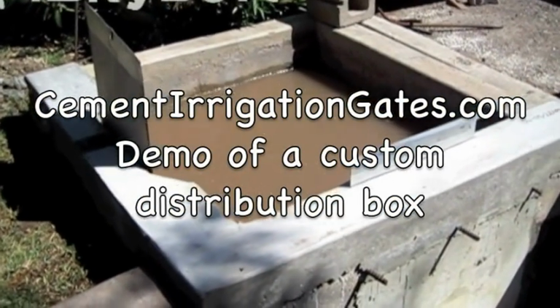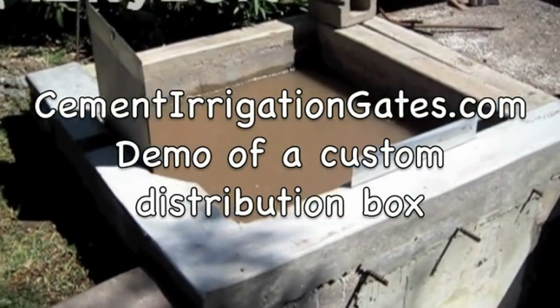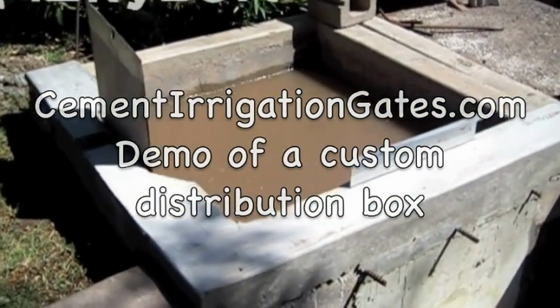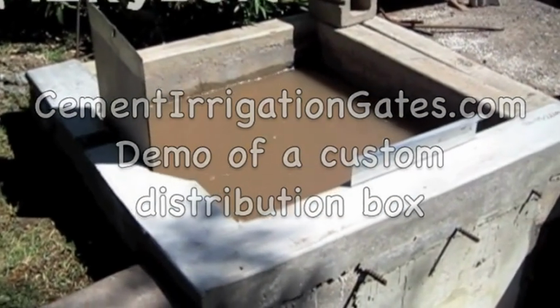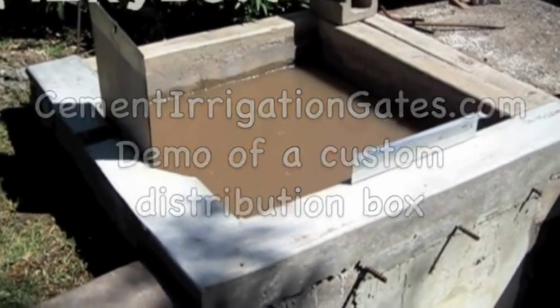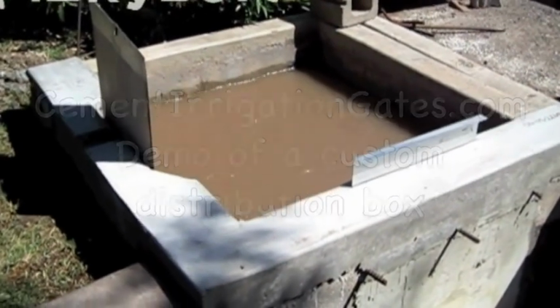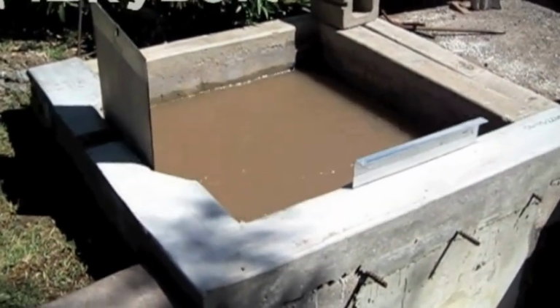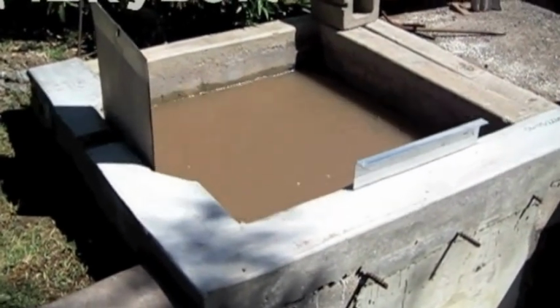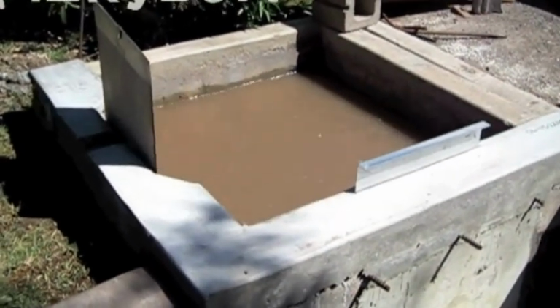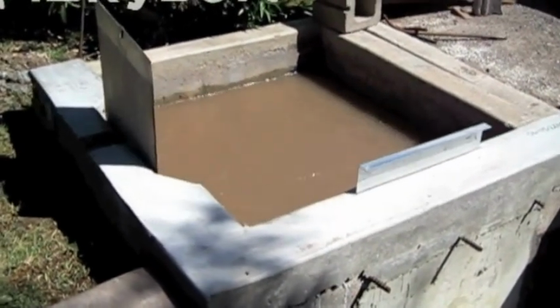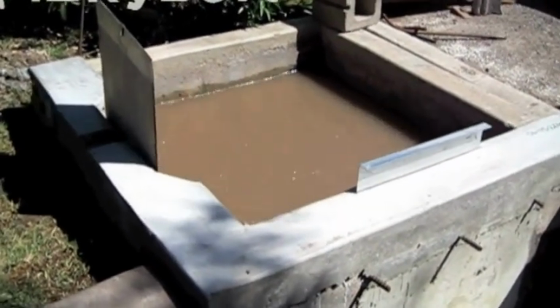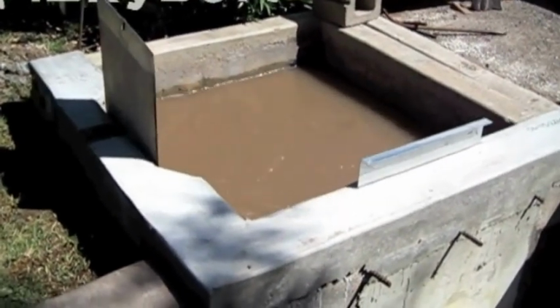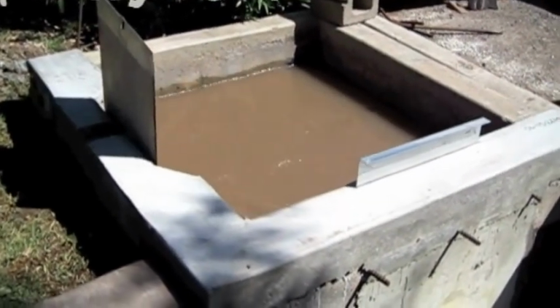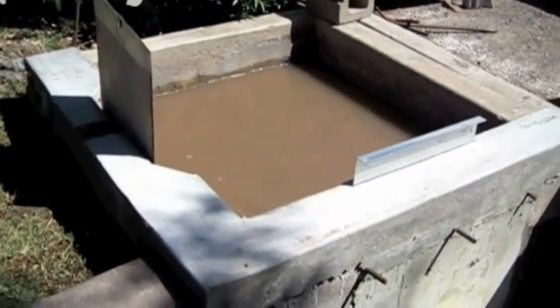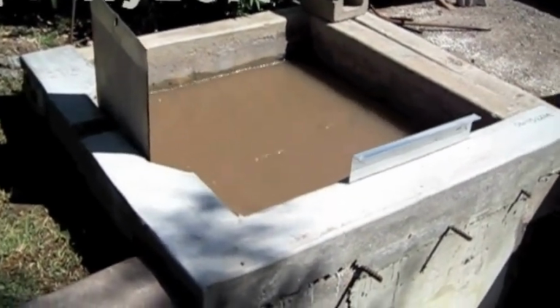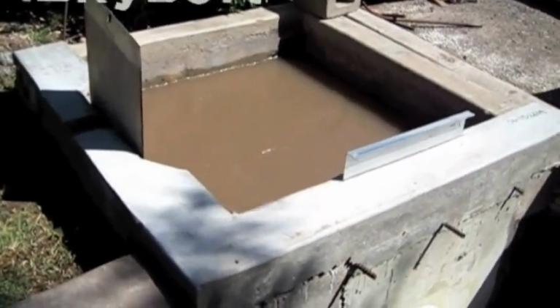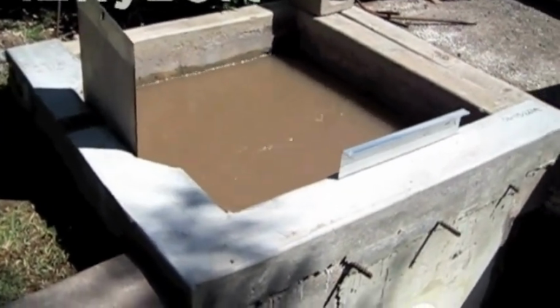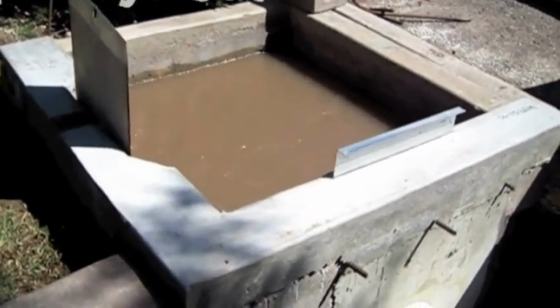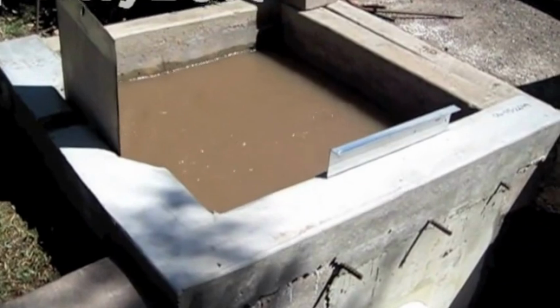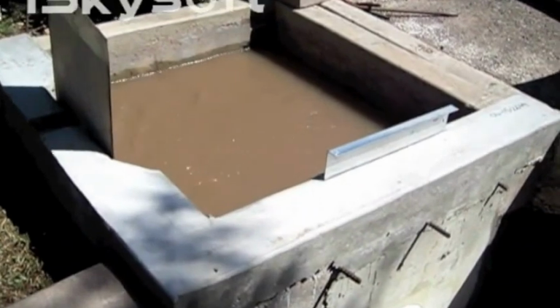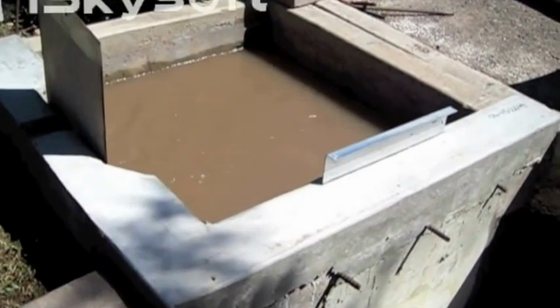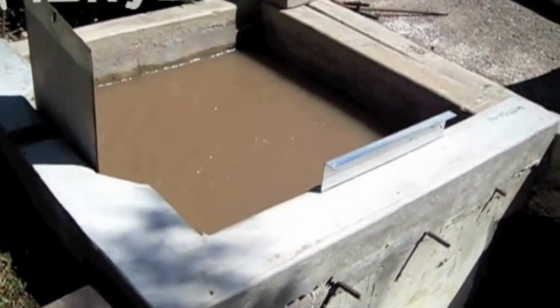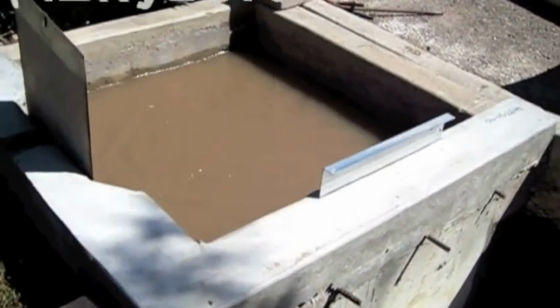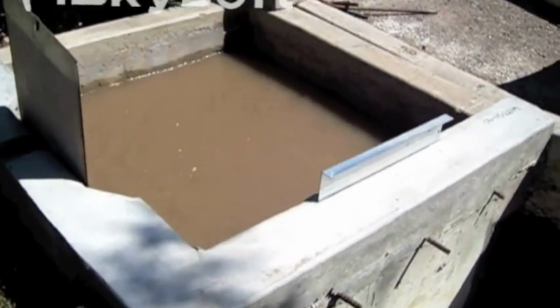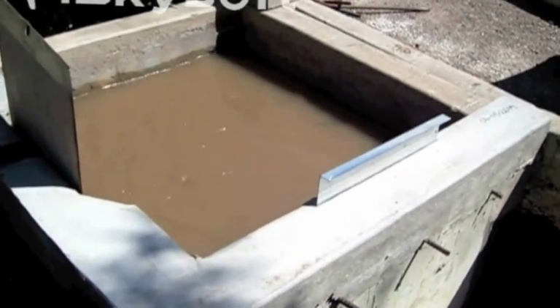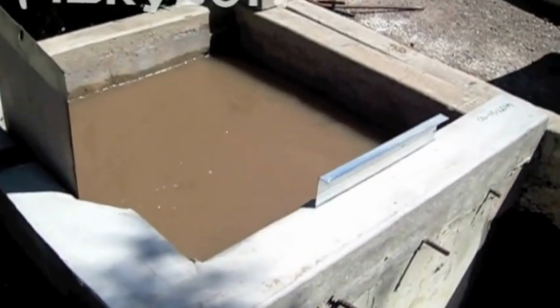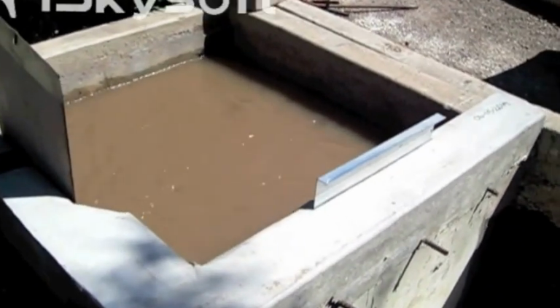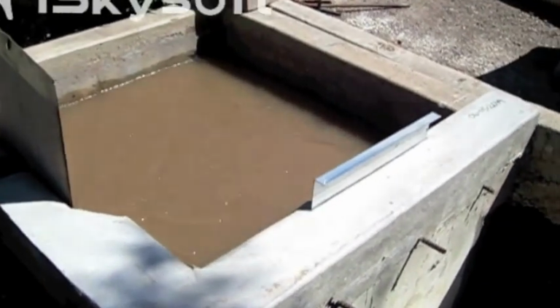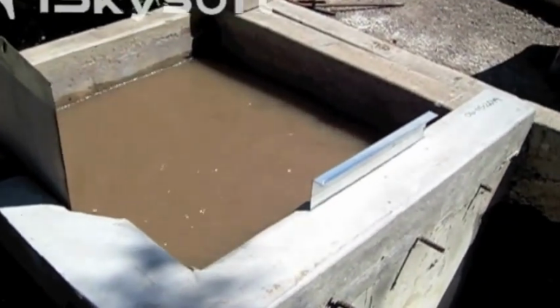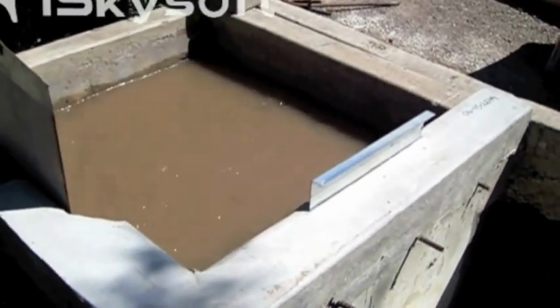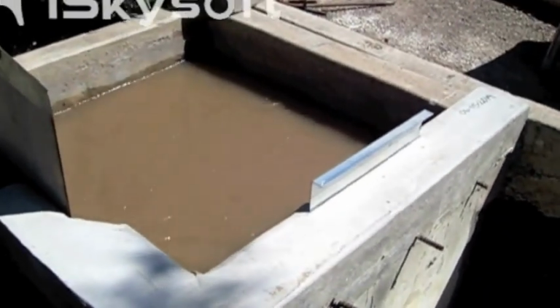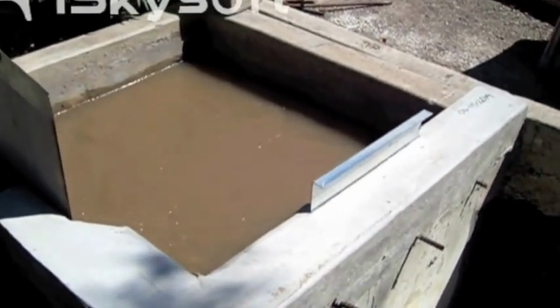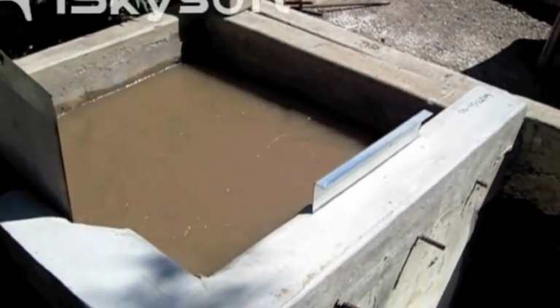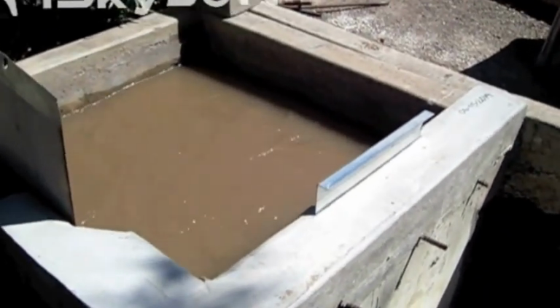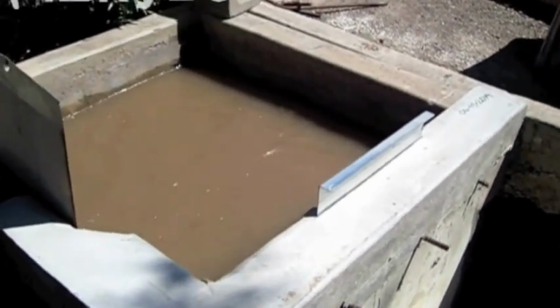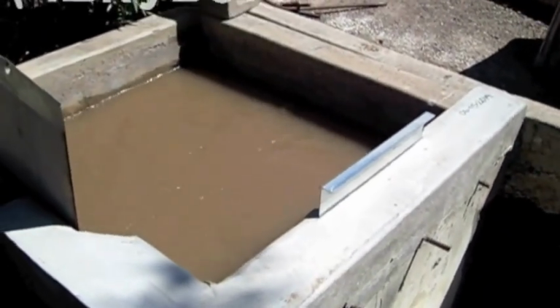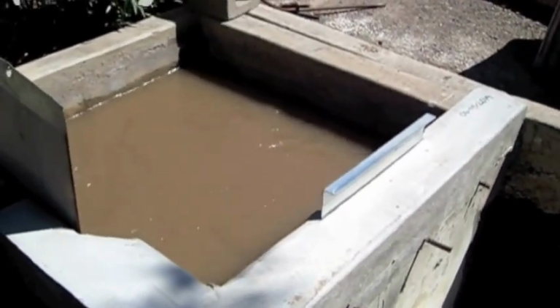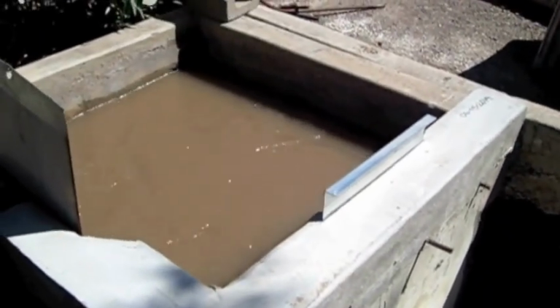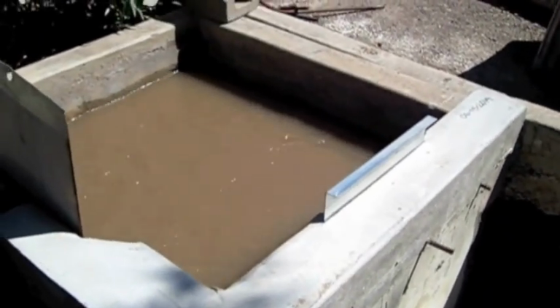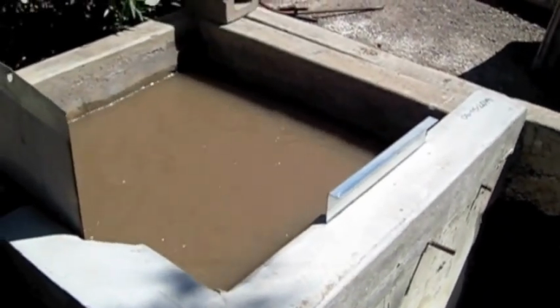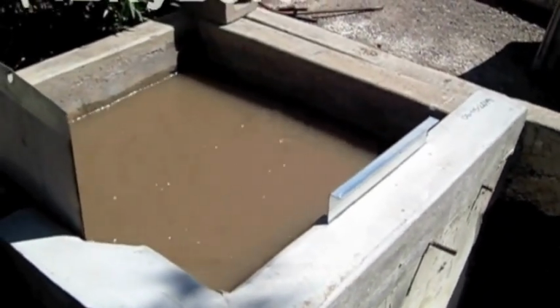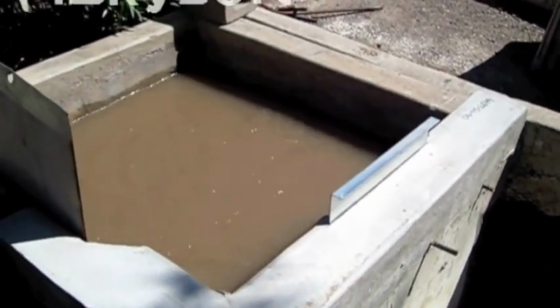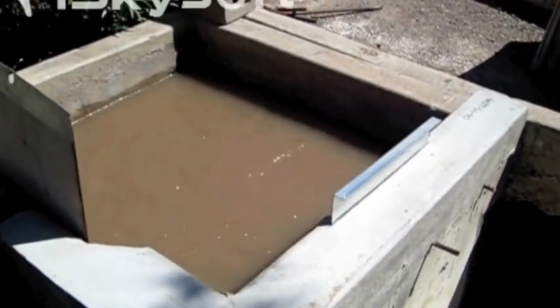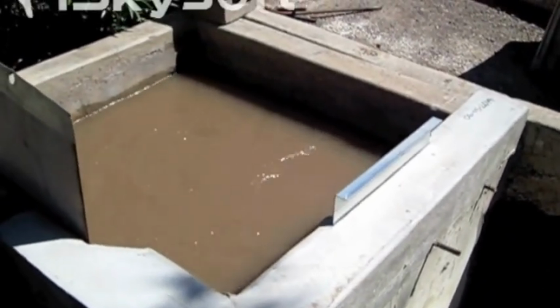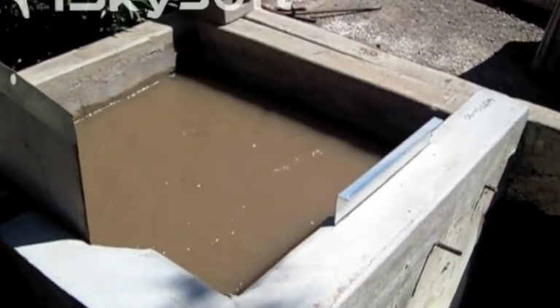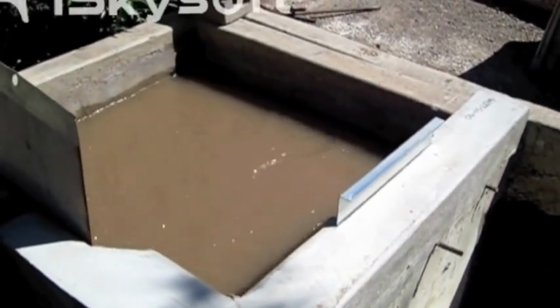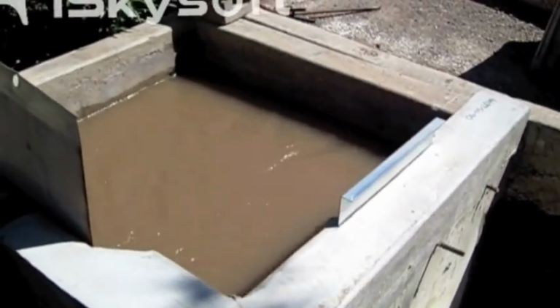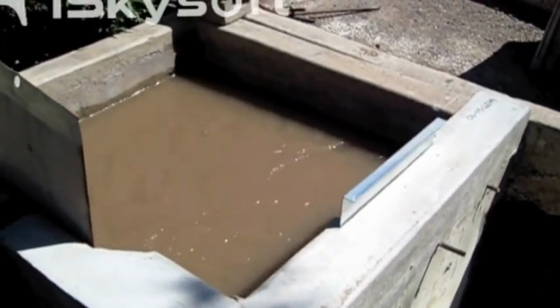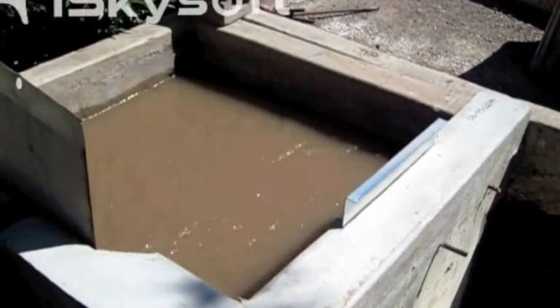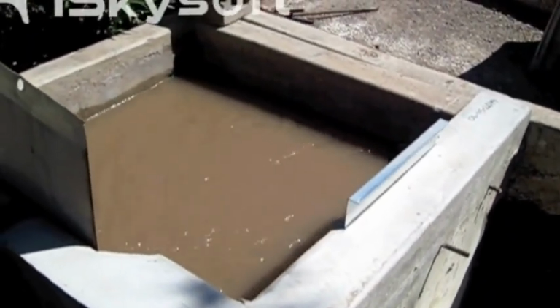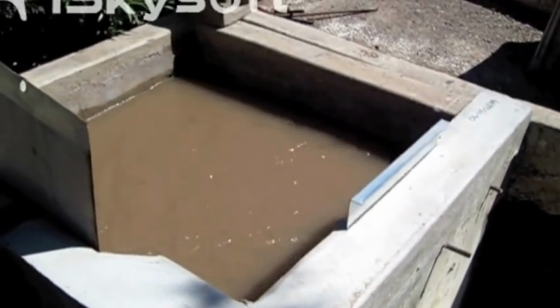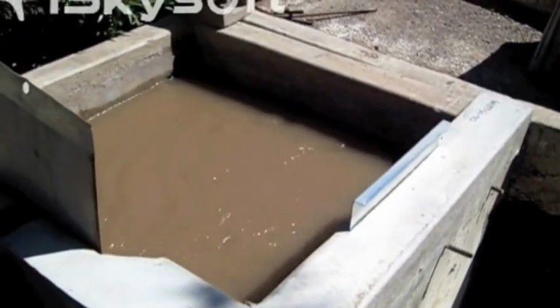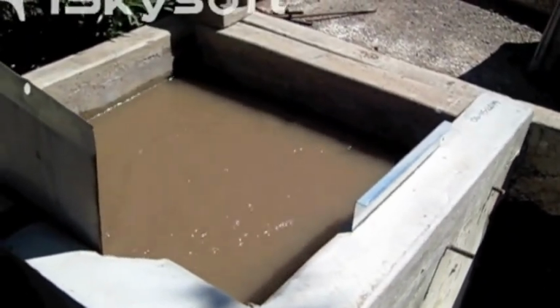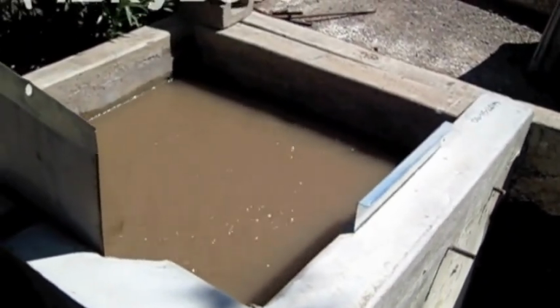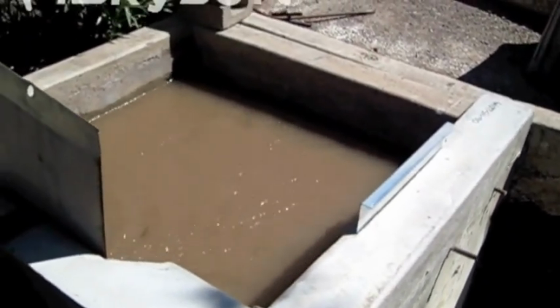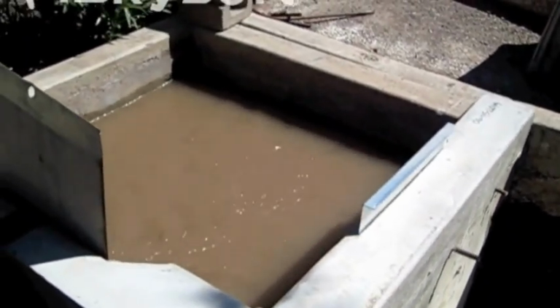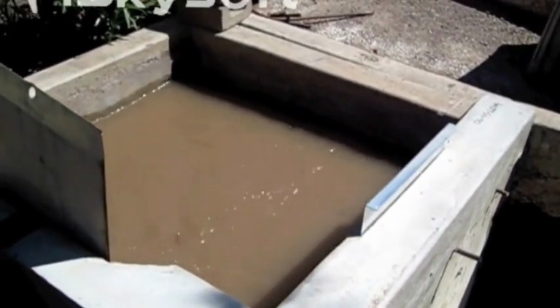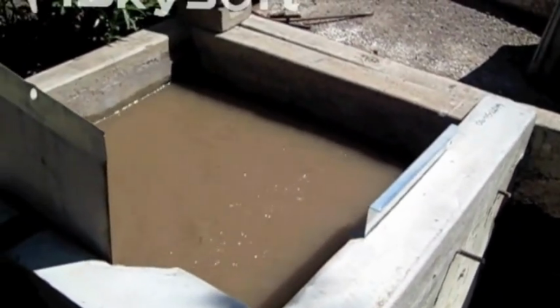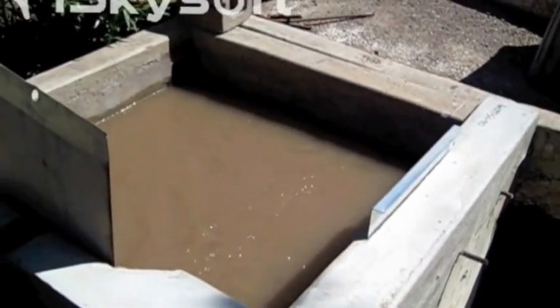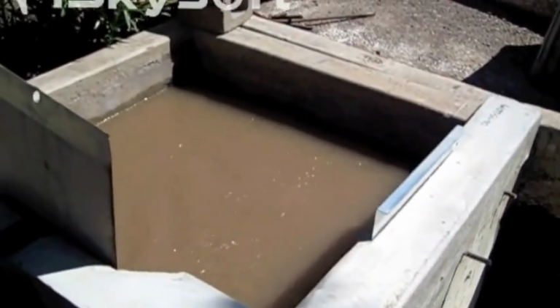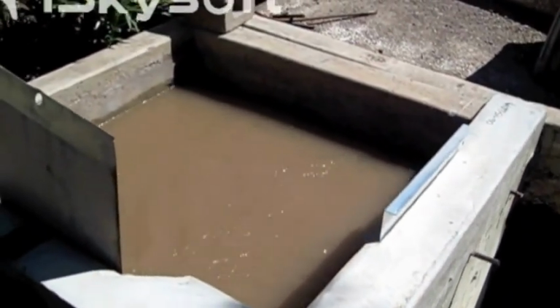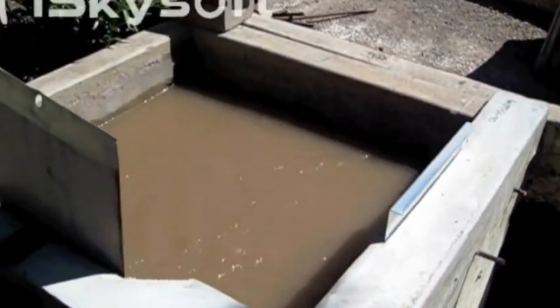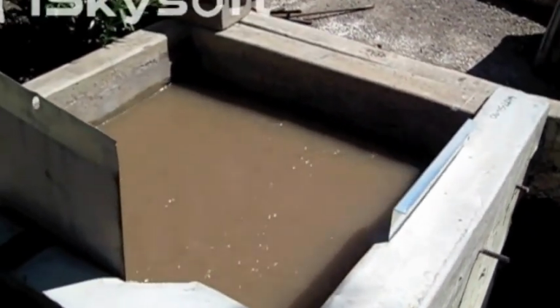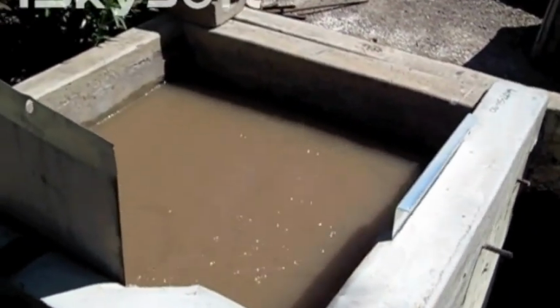From time to time we're asked by people if our gates leak. I'm going to use this as an example to show you that they don't.